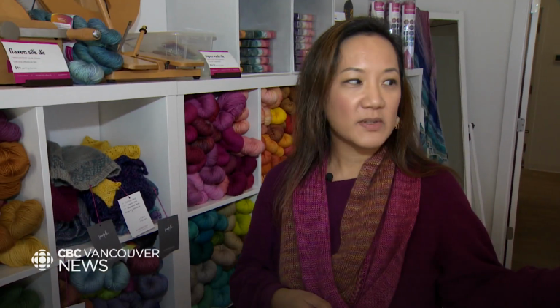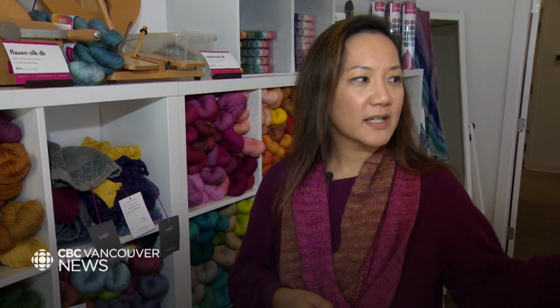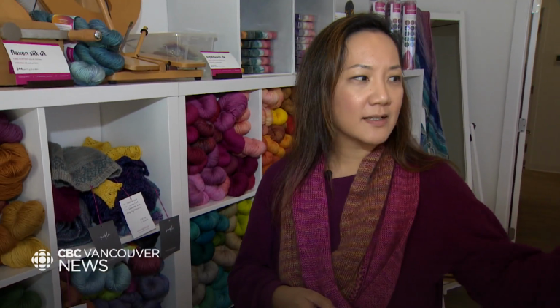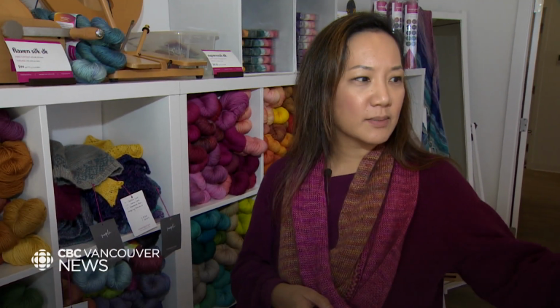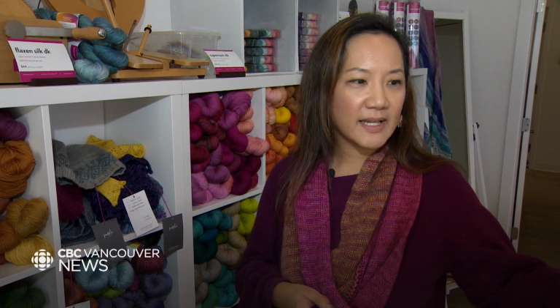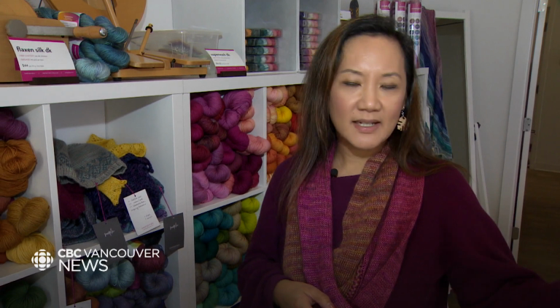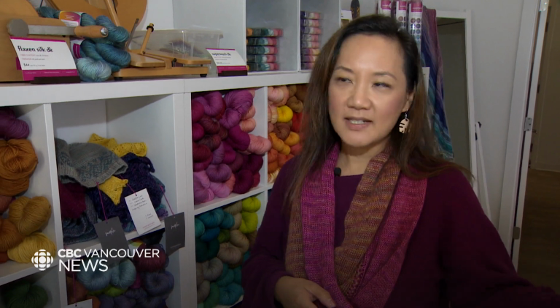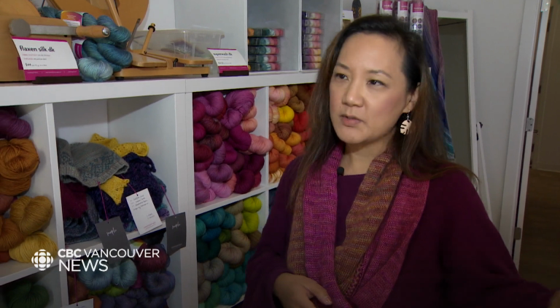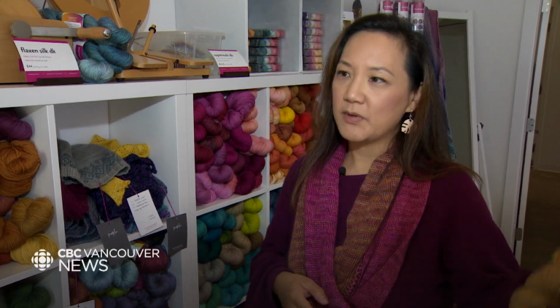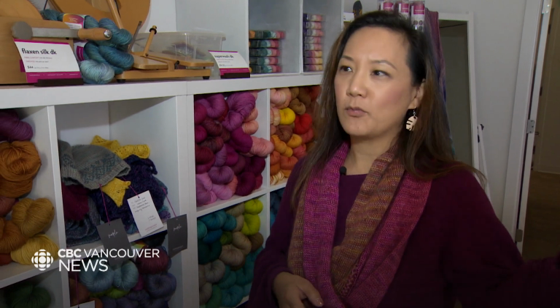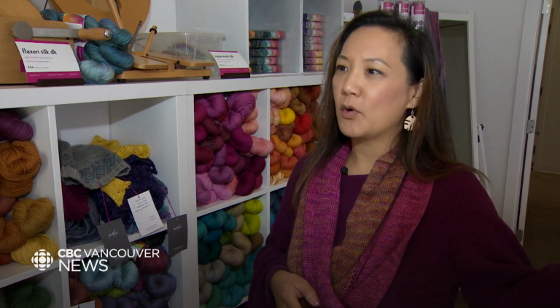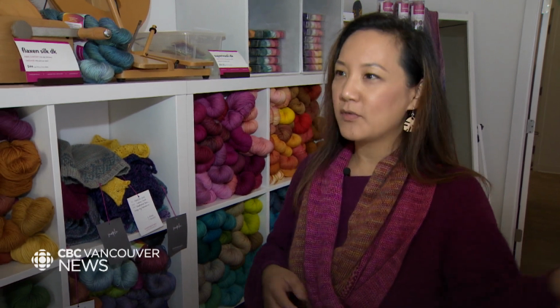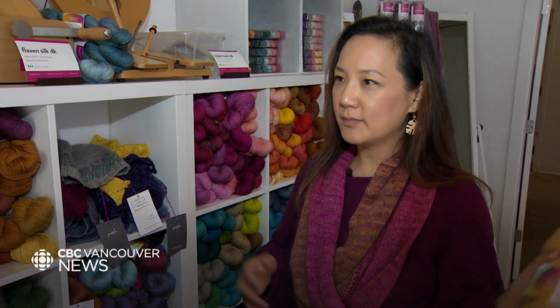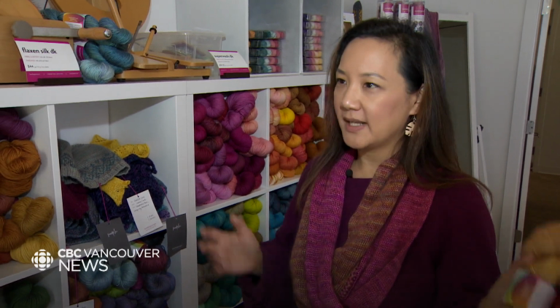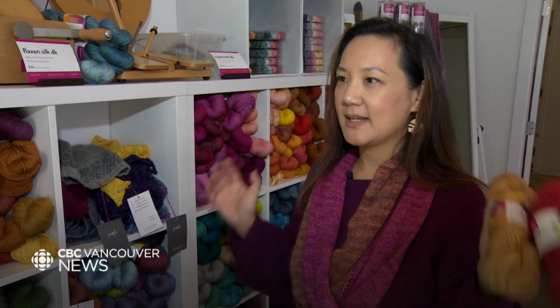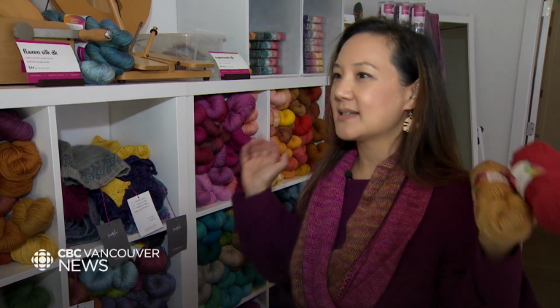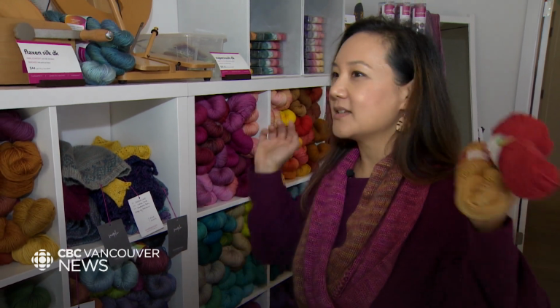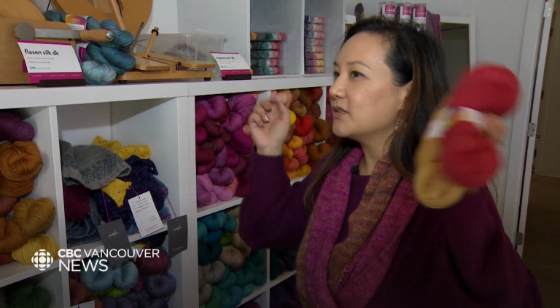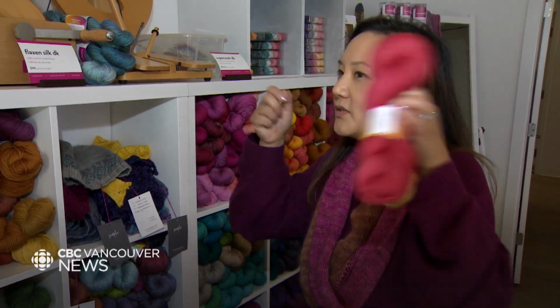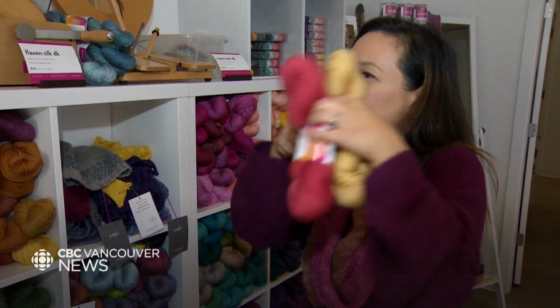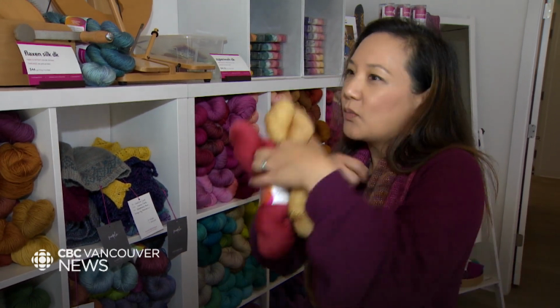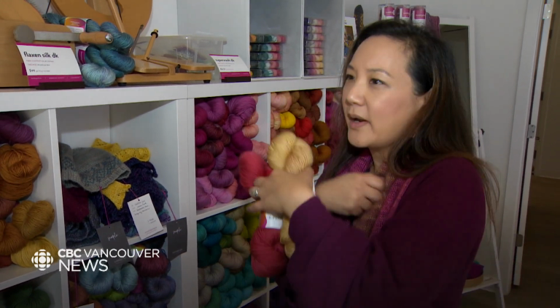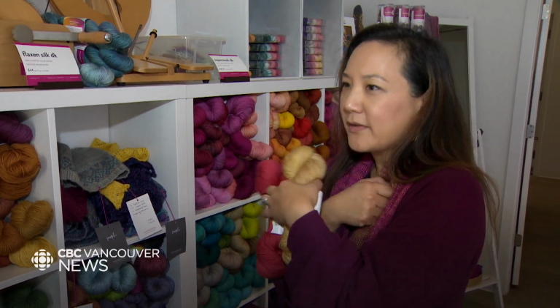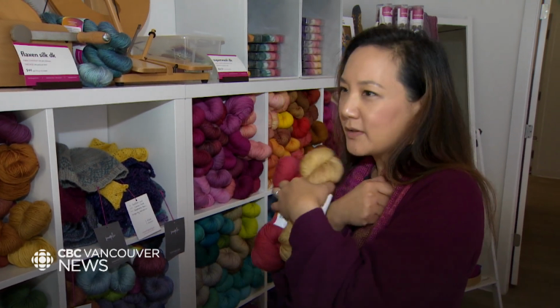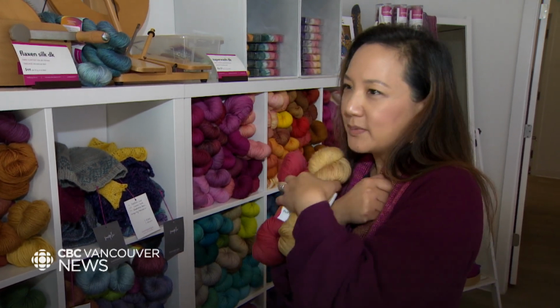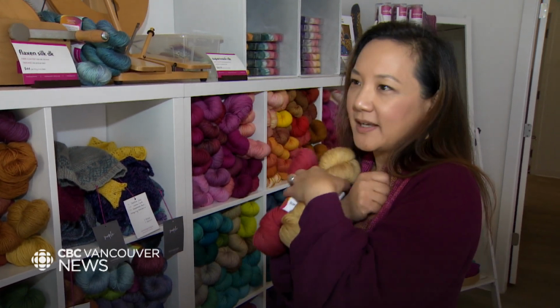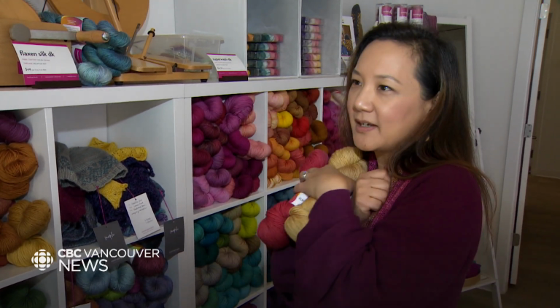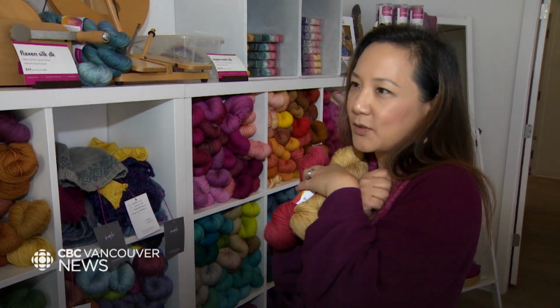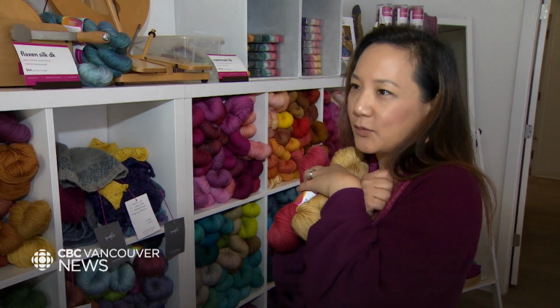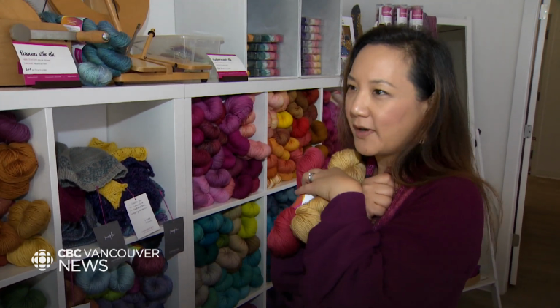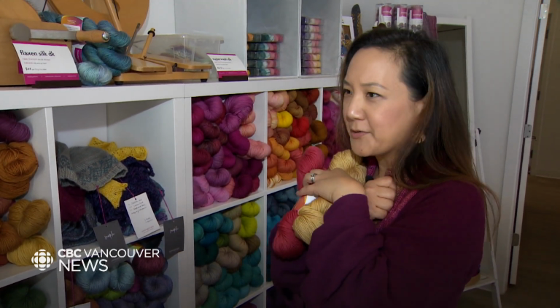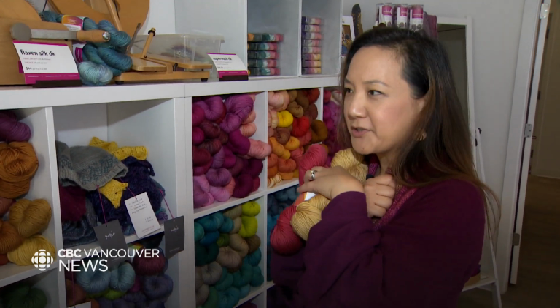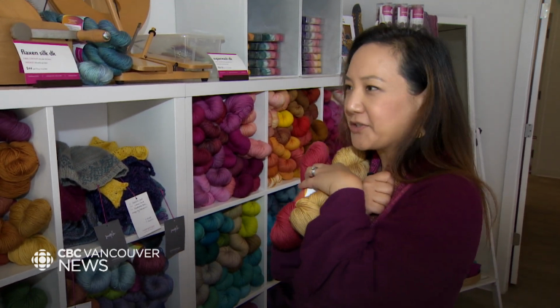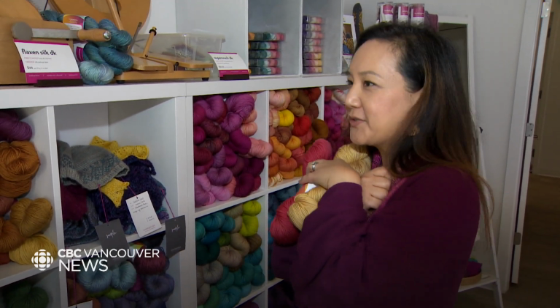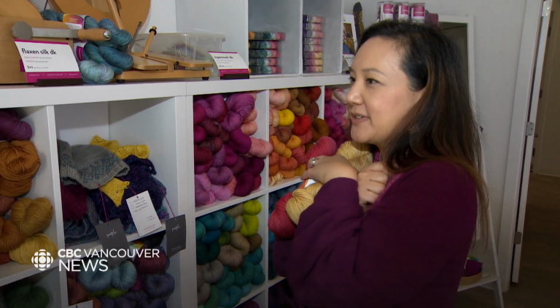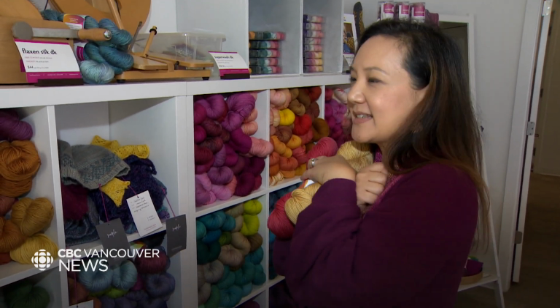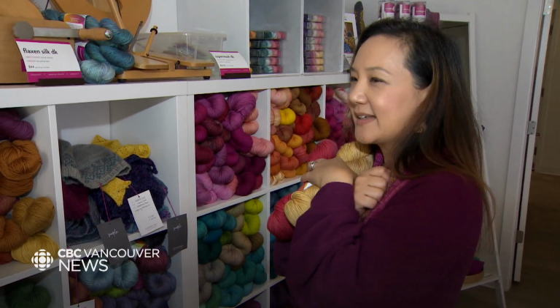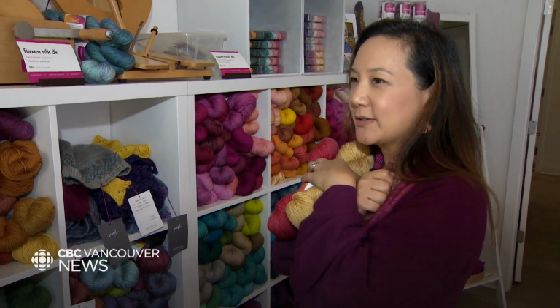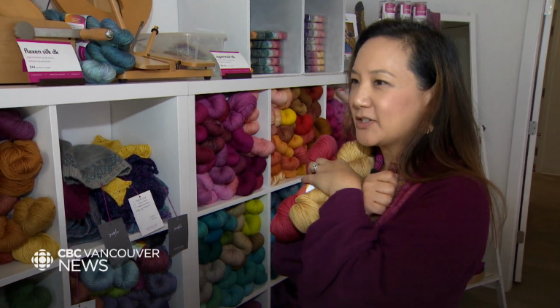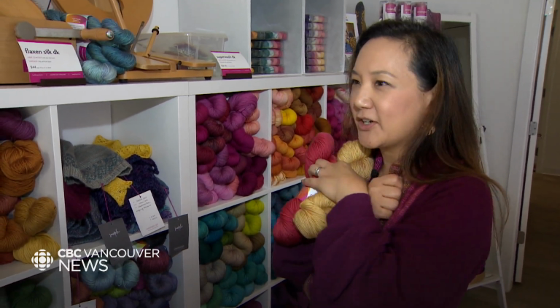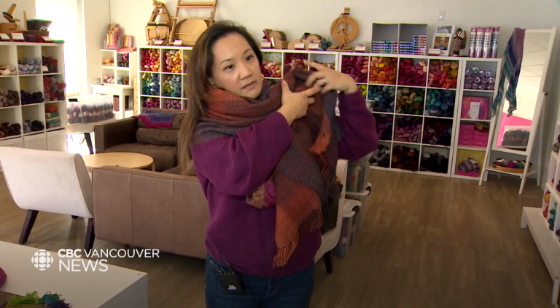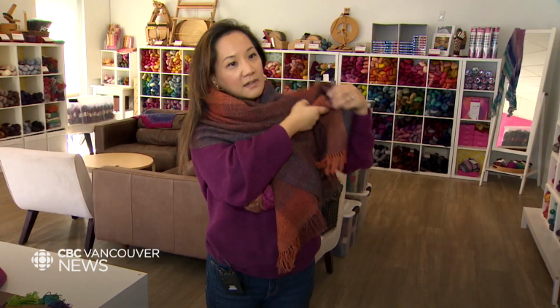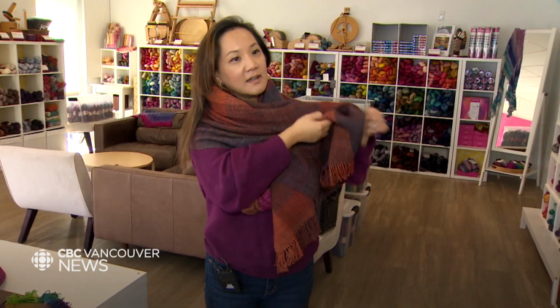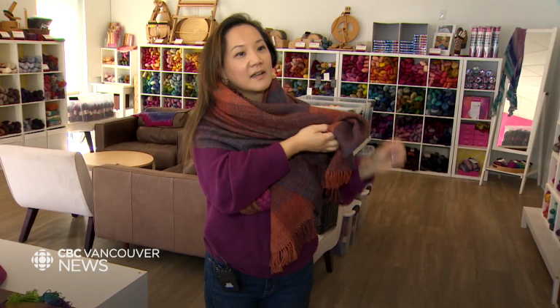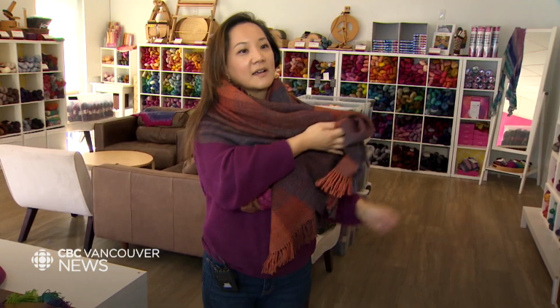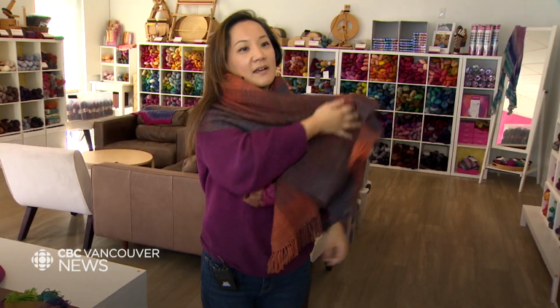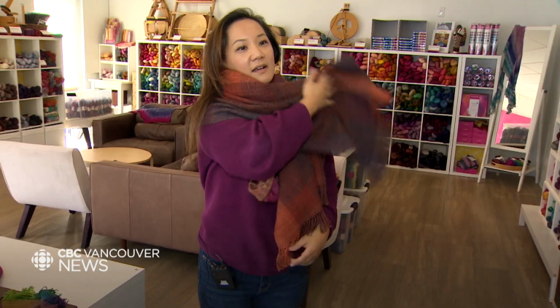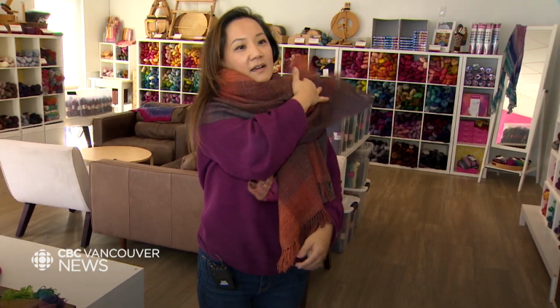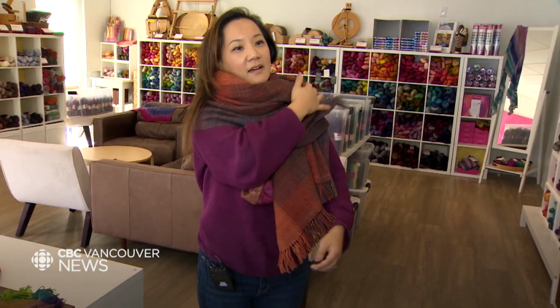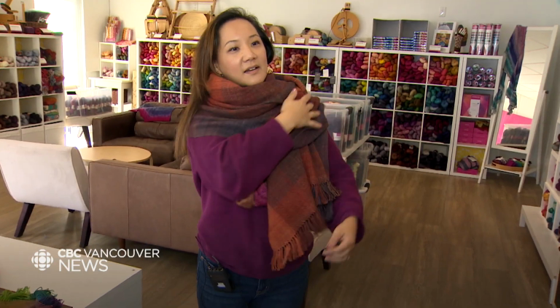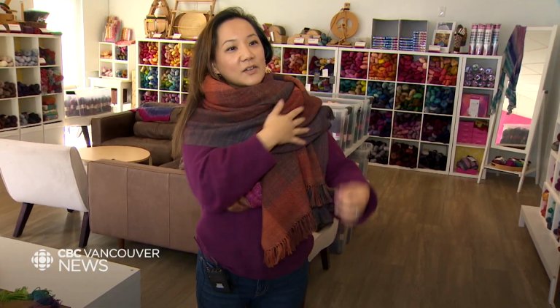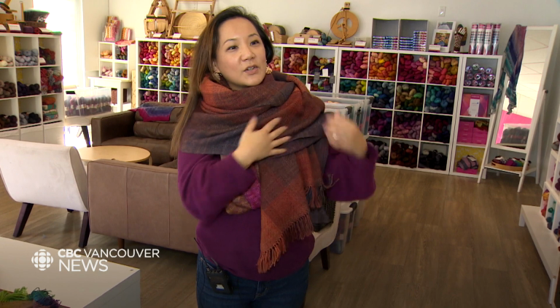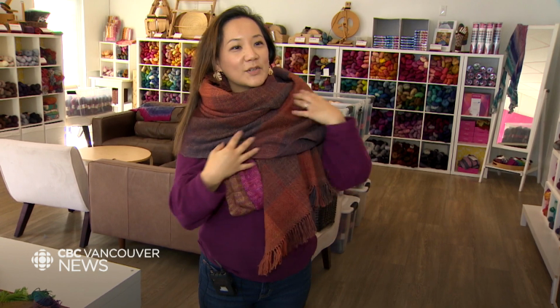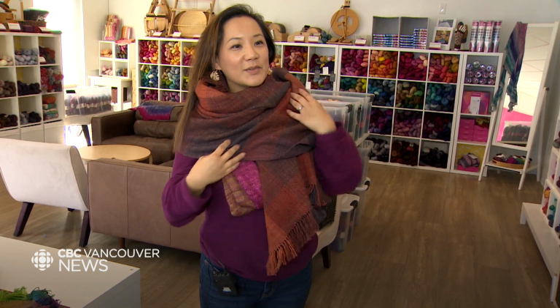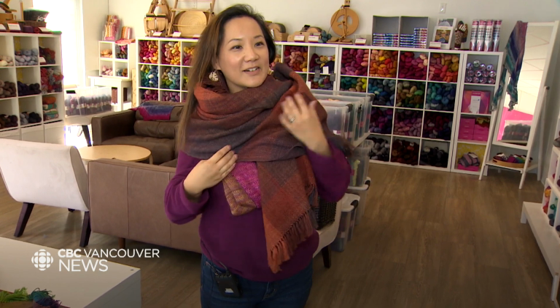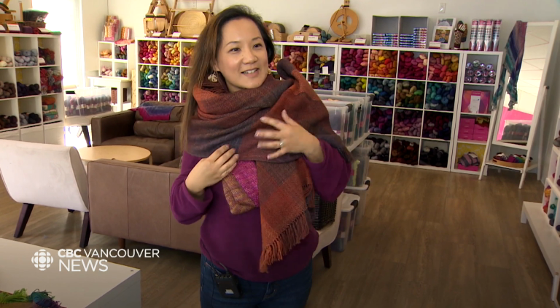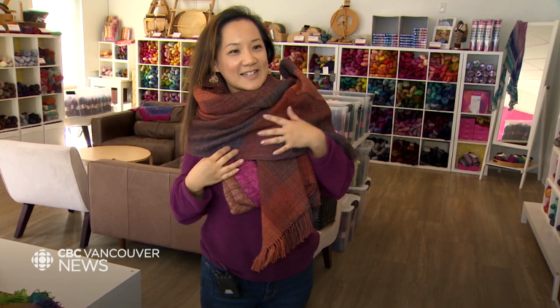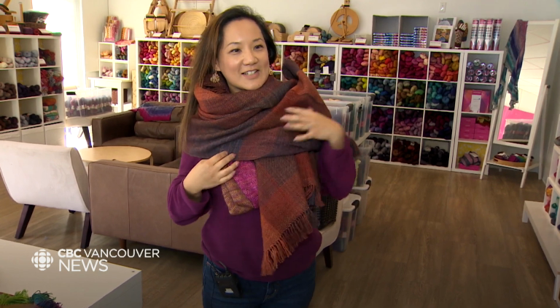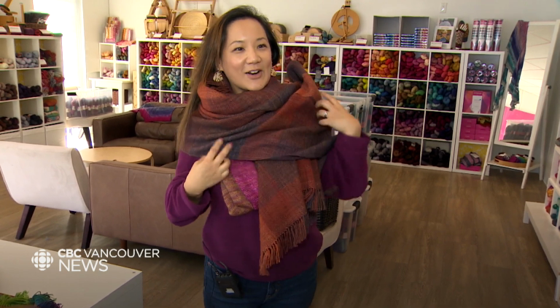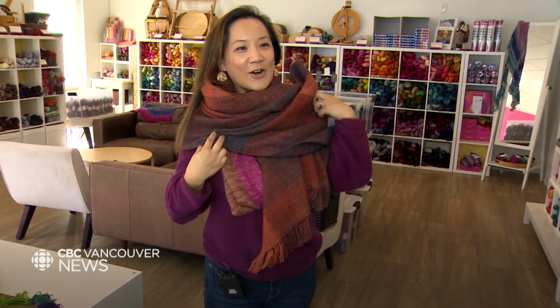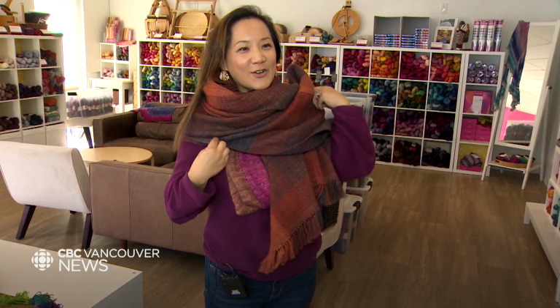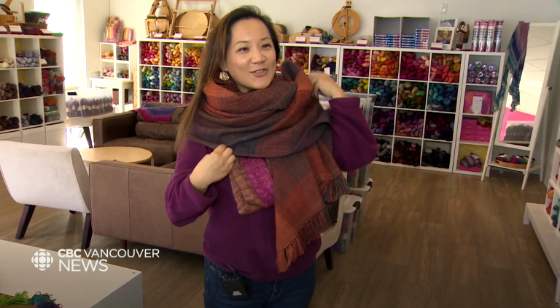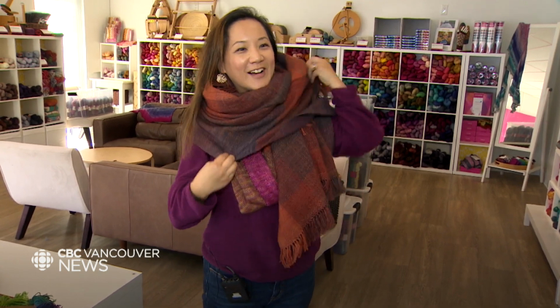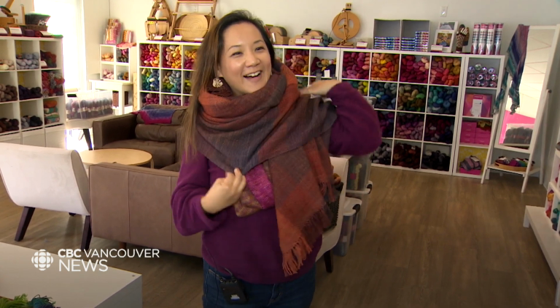Knitted blankets, woven blankets — you just wear the blanket around you and it's like a giant cocoon. It's really comforting.